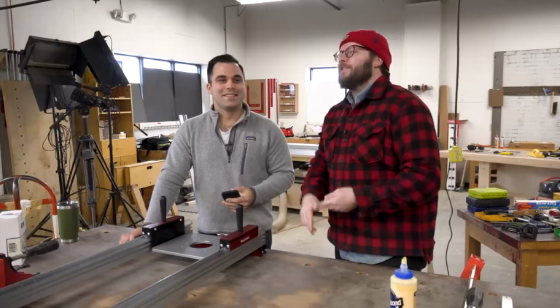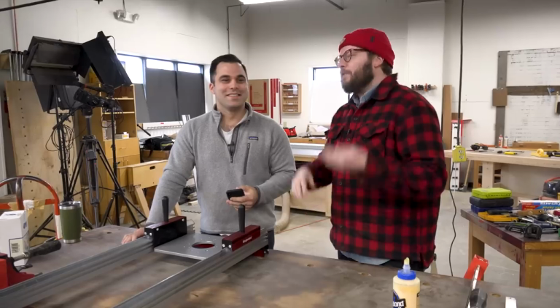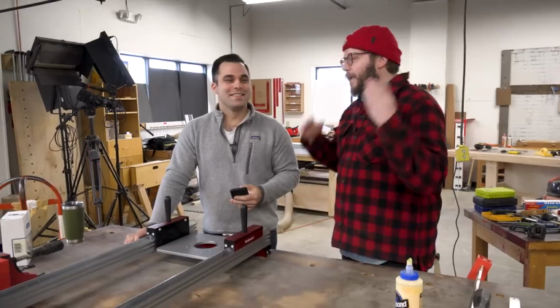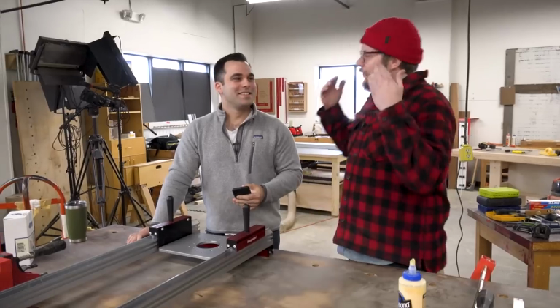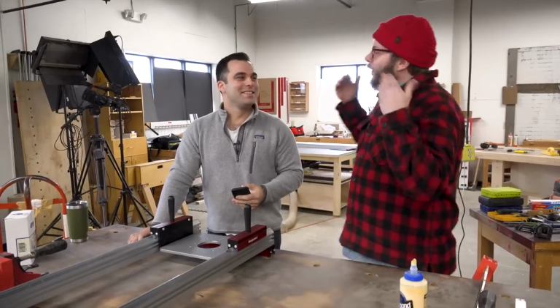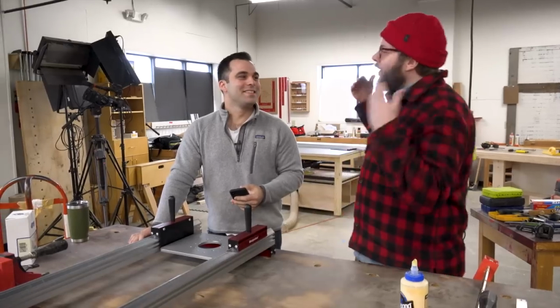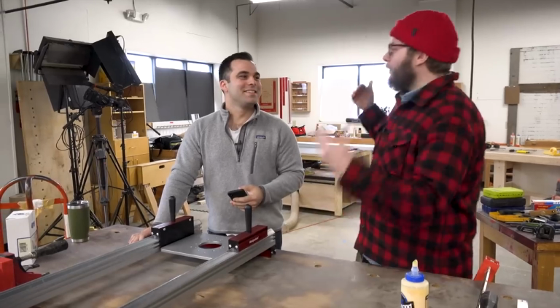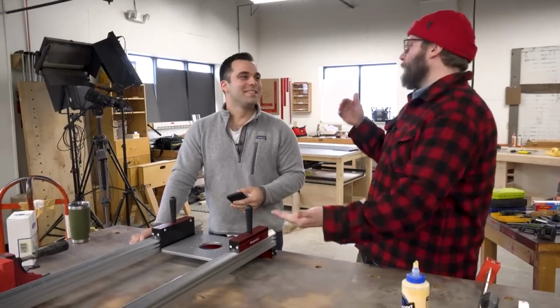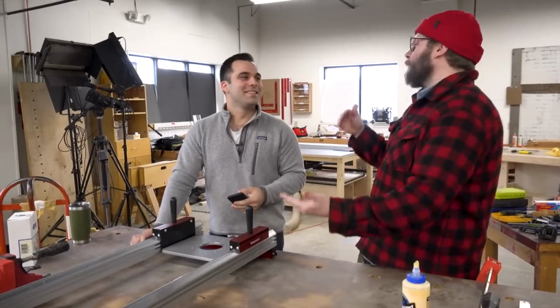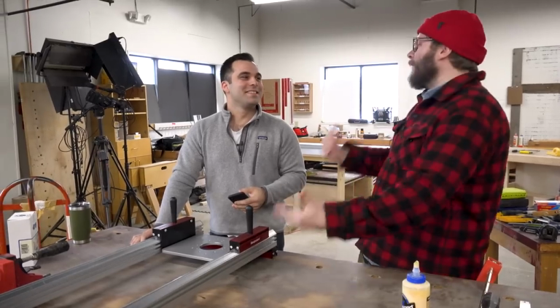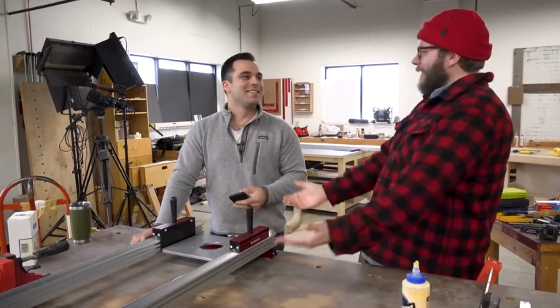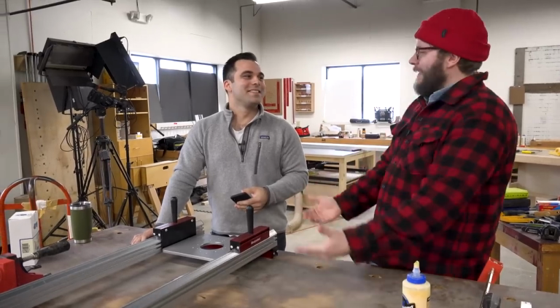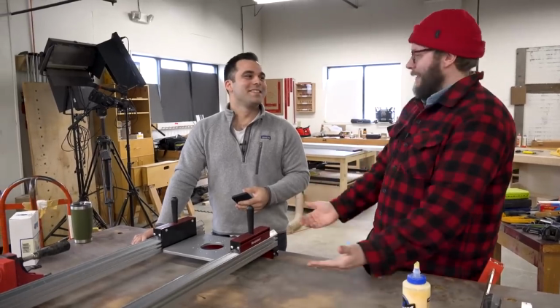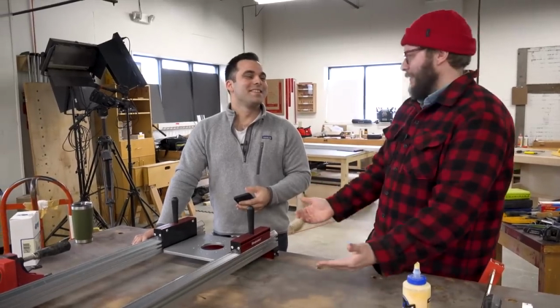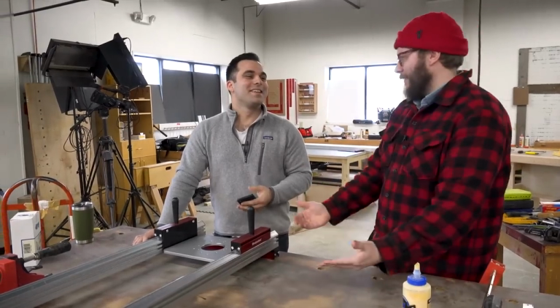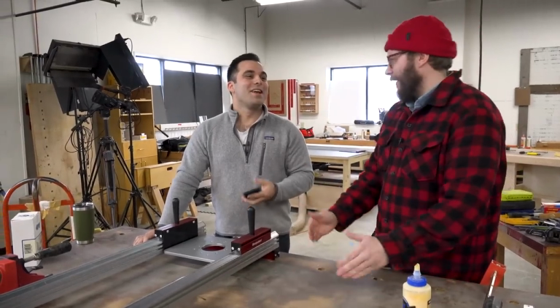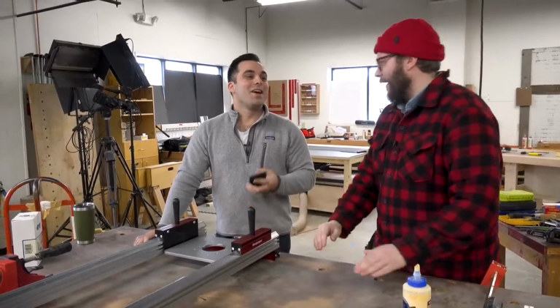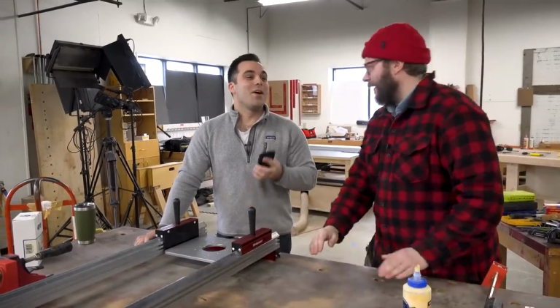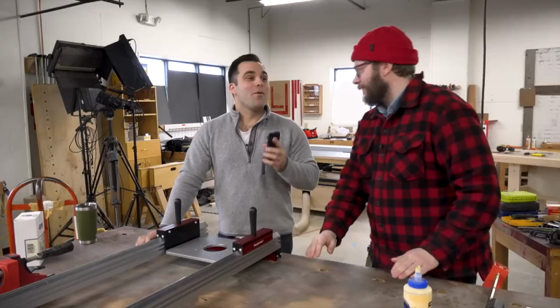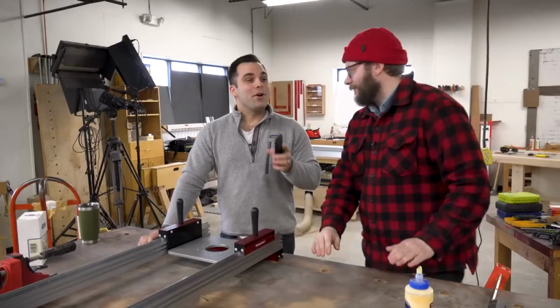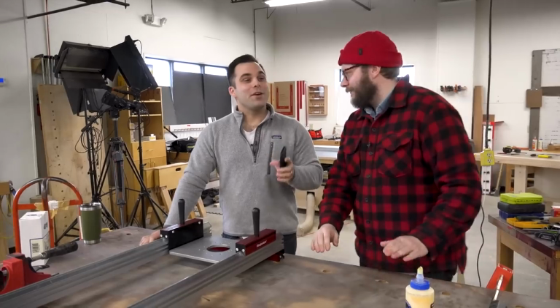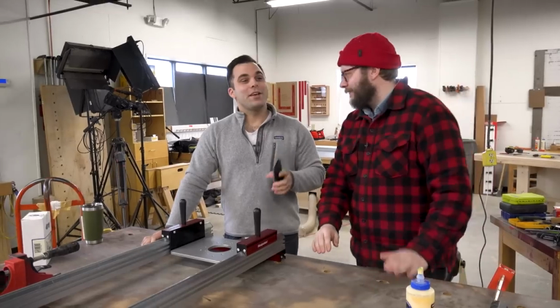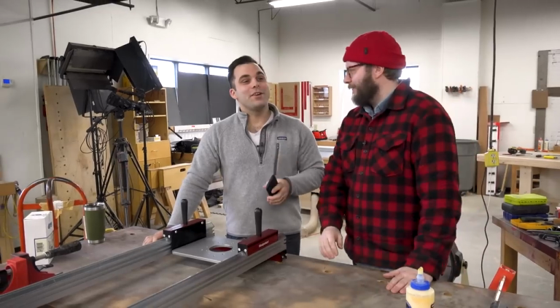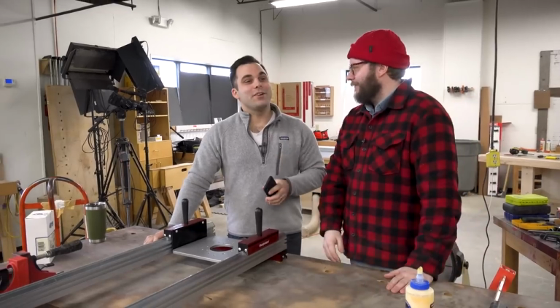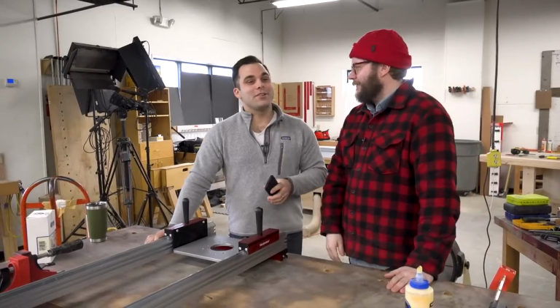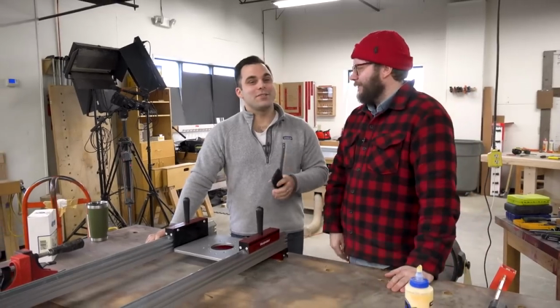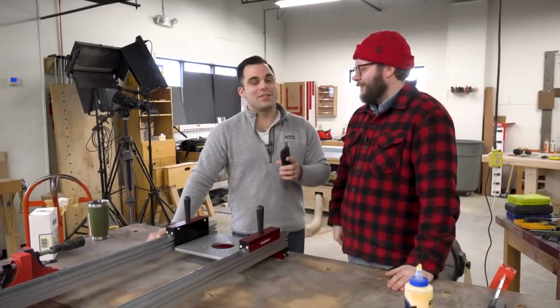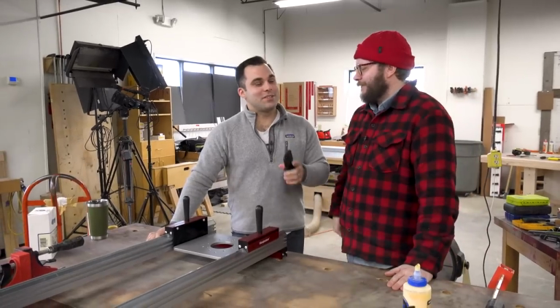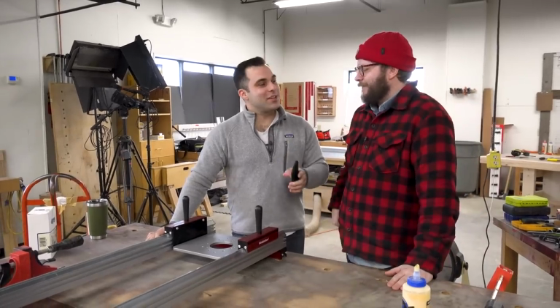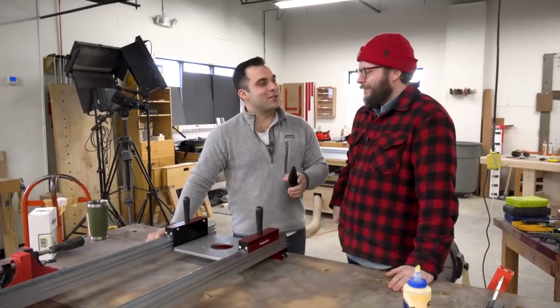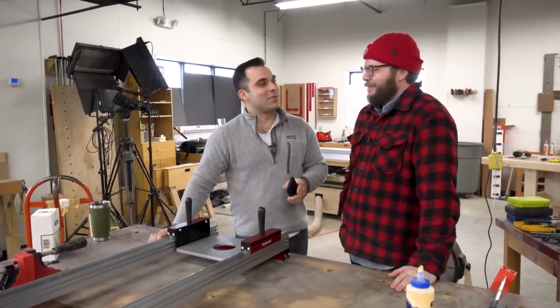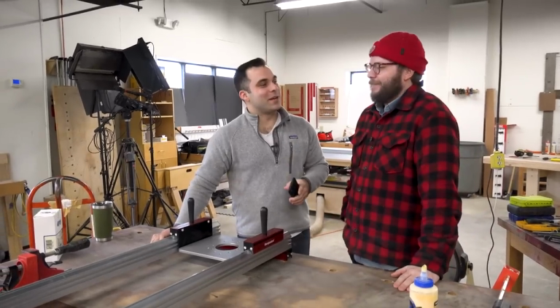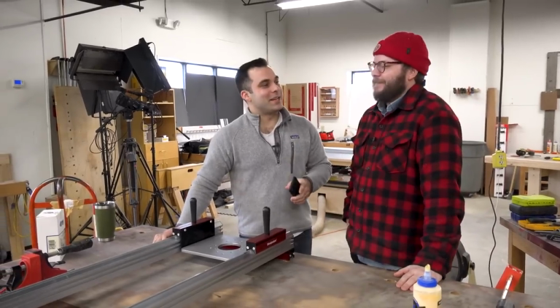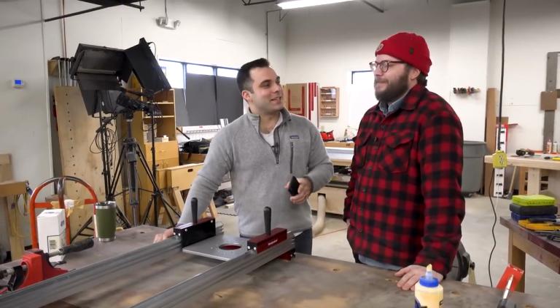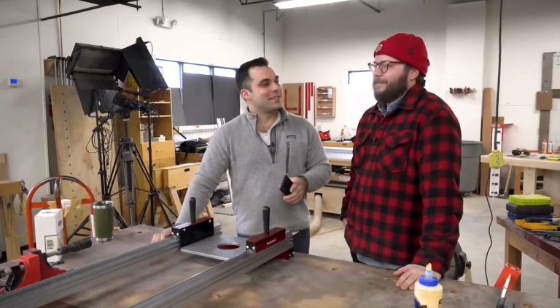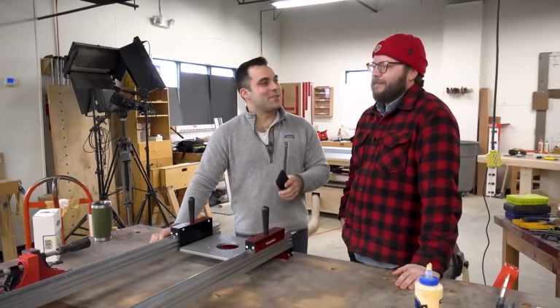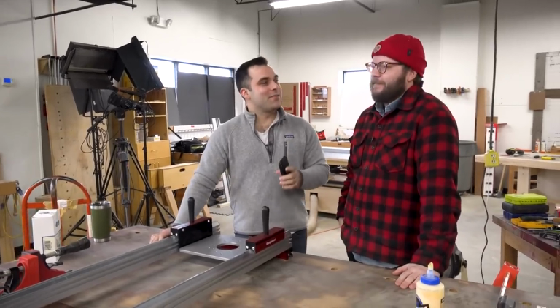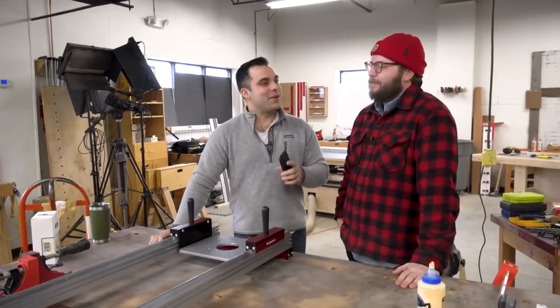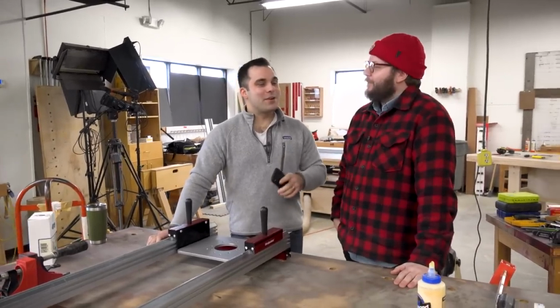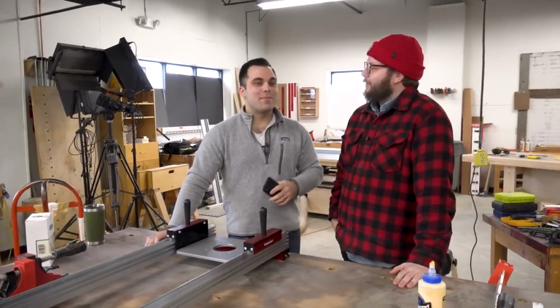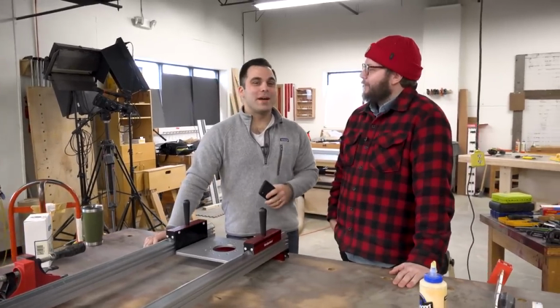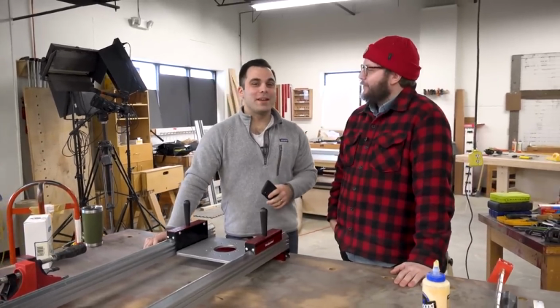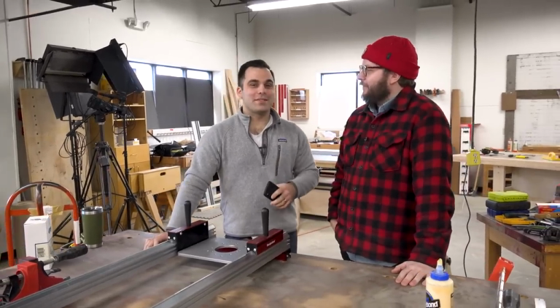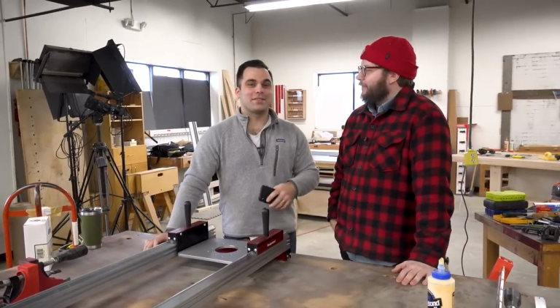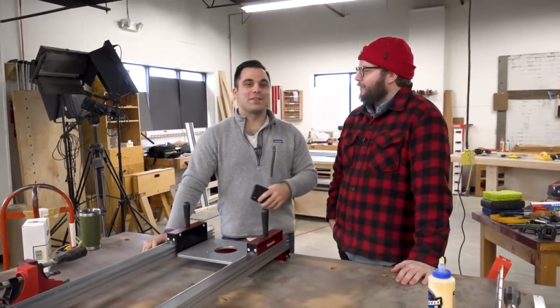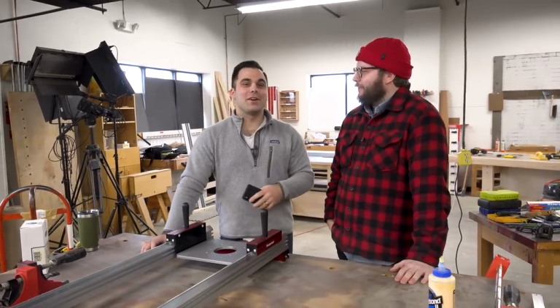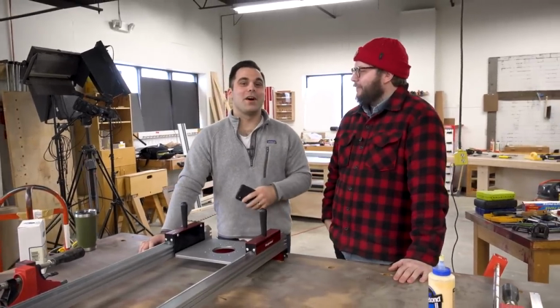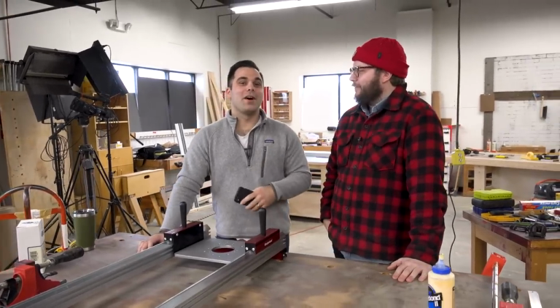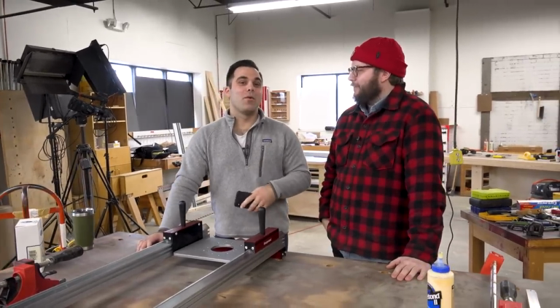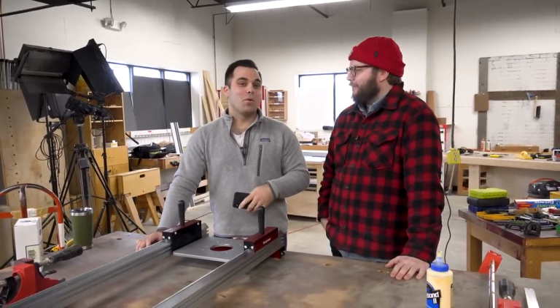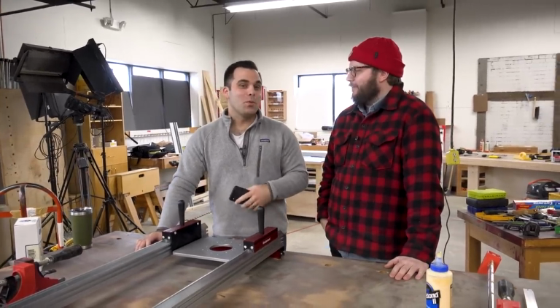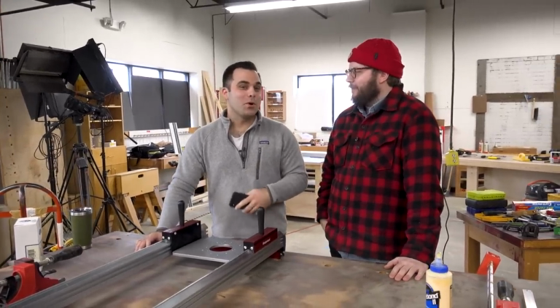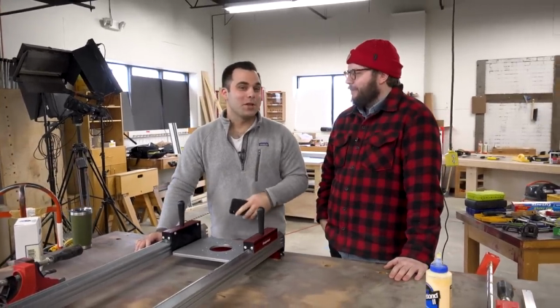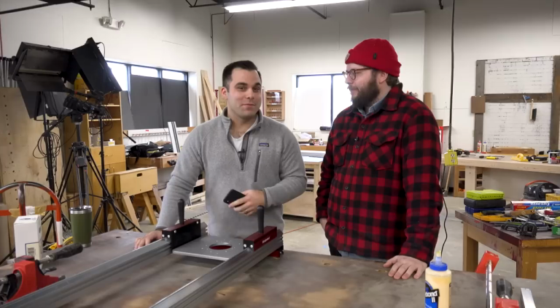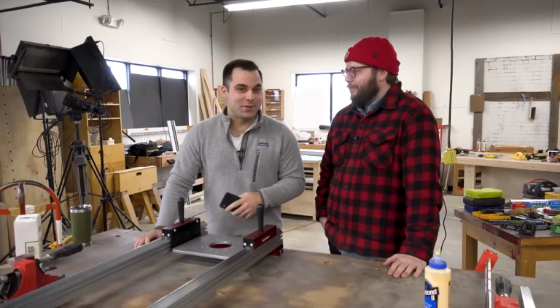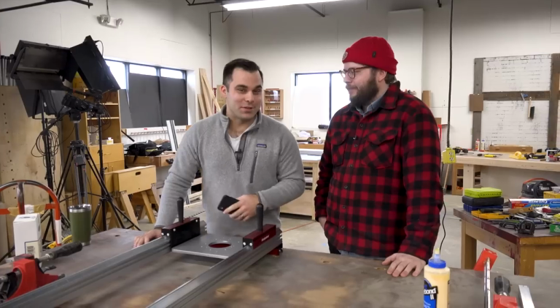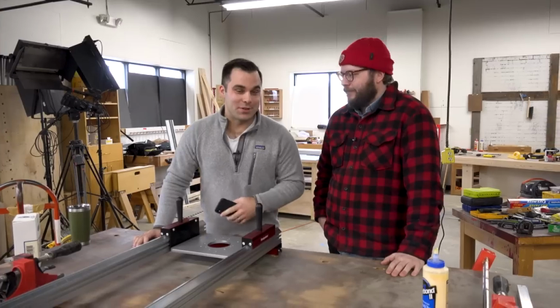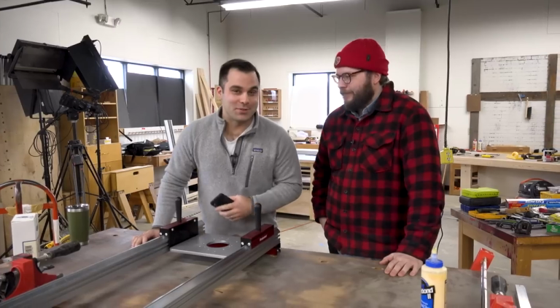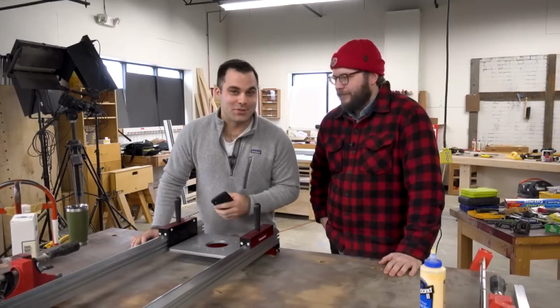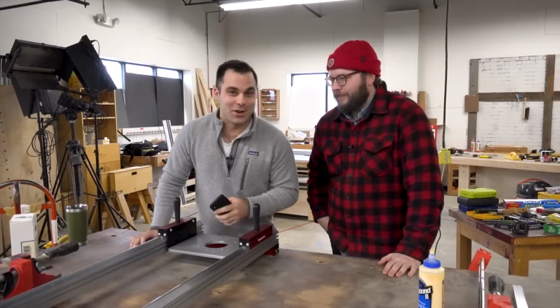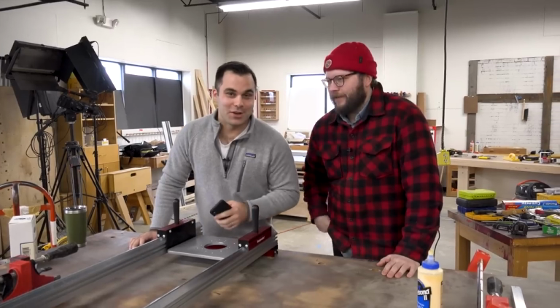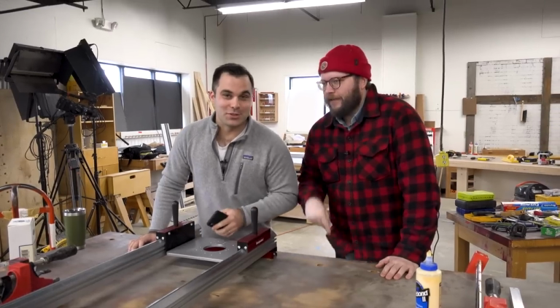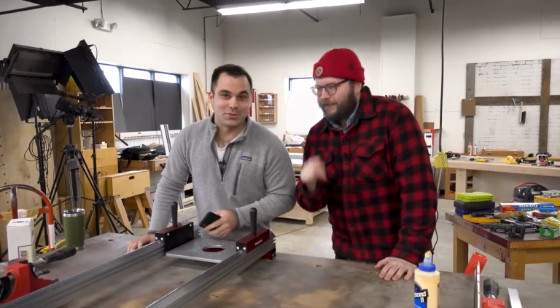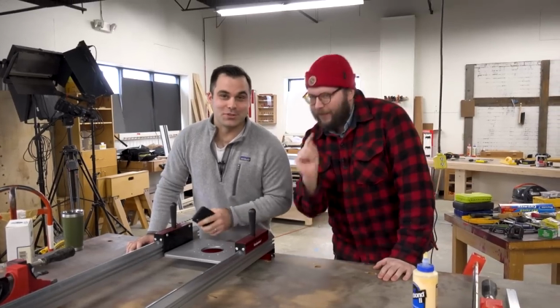So why are we really here today? We are here to celebrate the very best woodworking videos on YouTube.